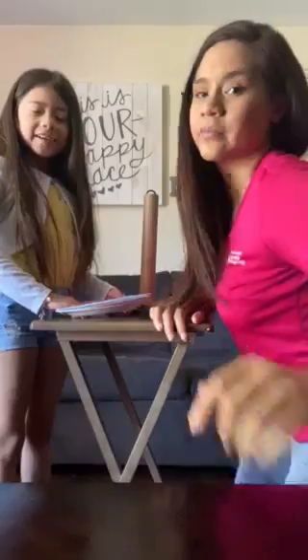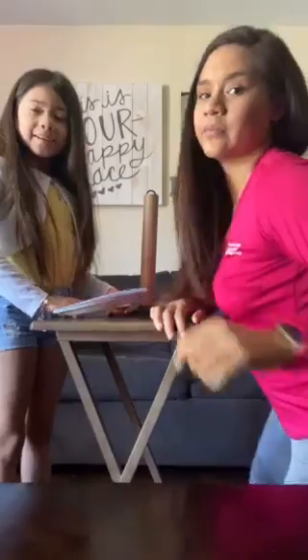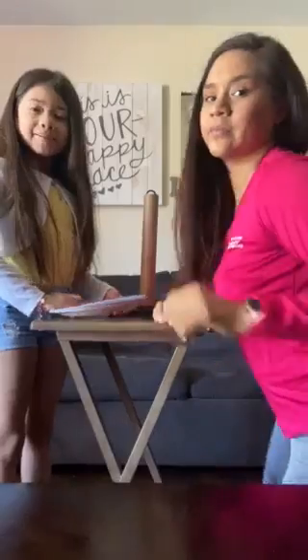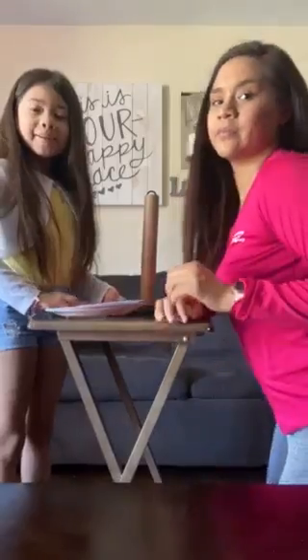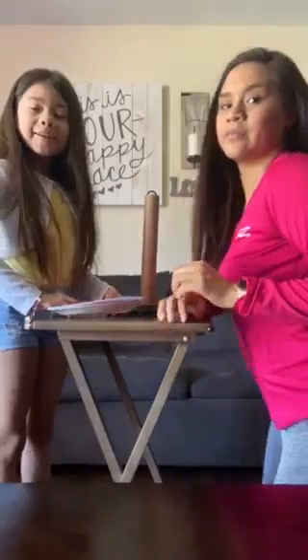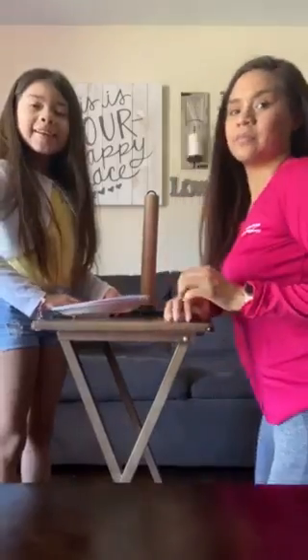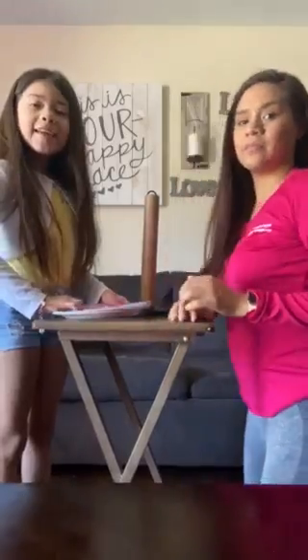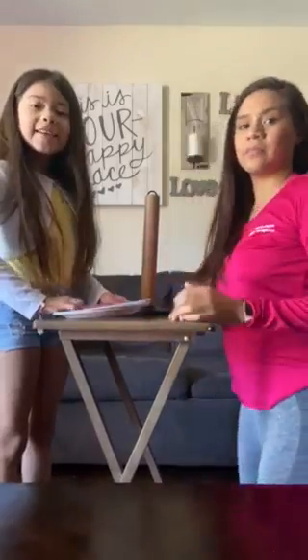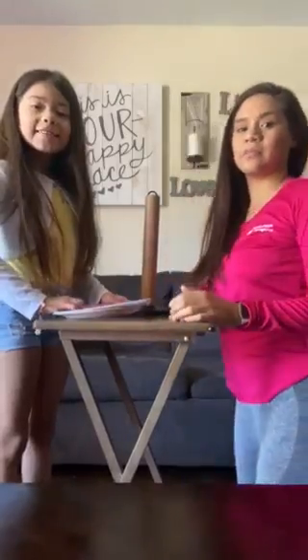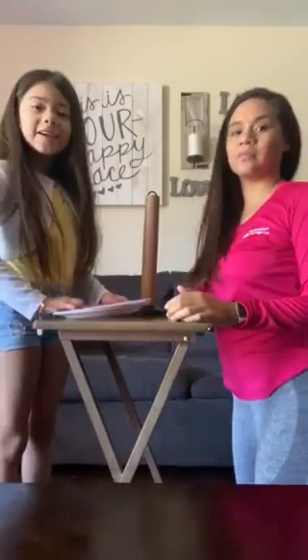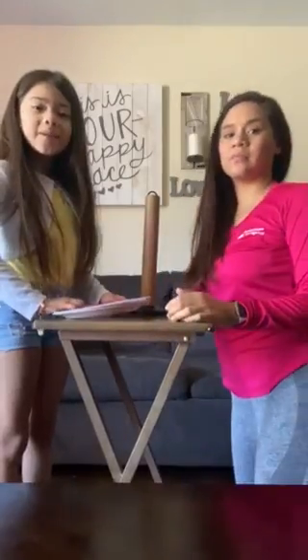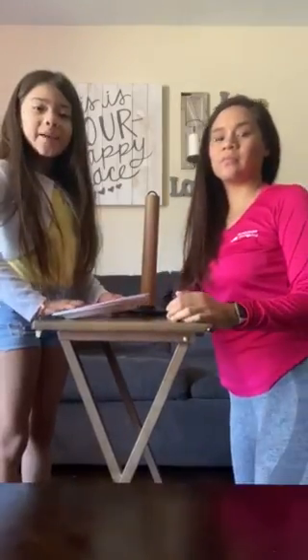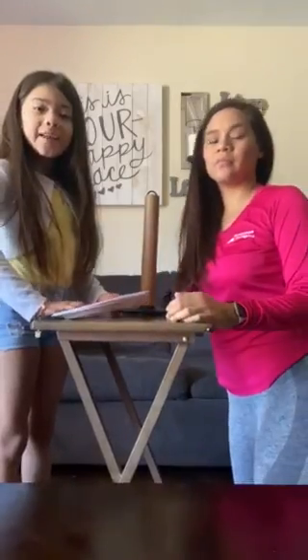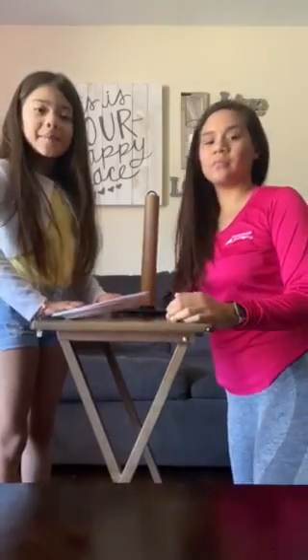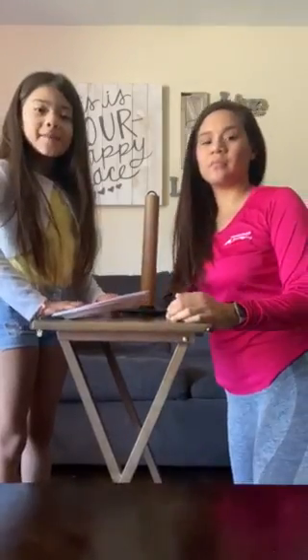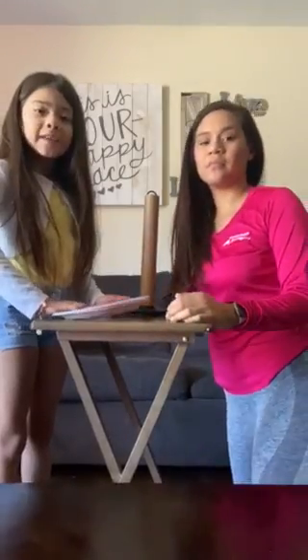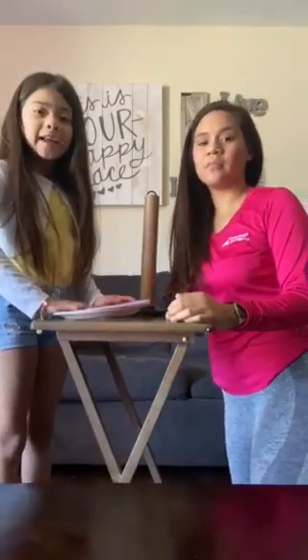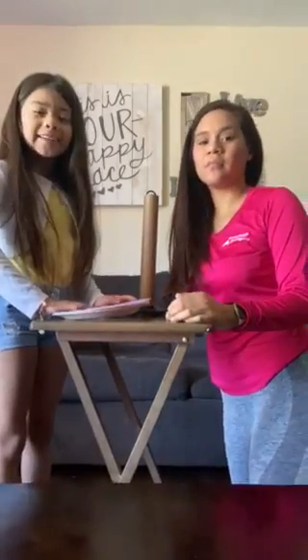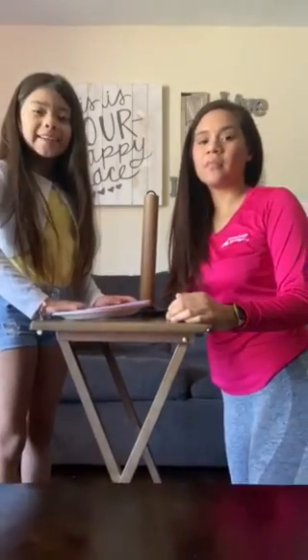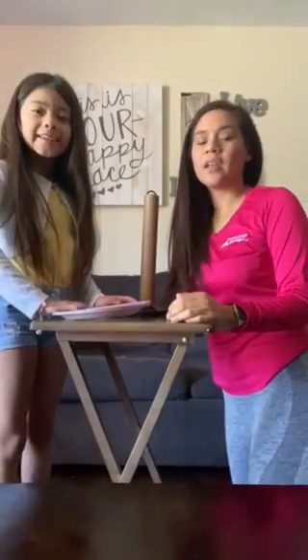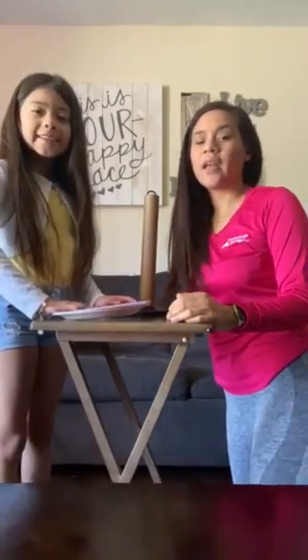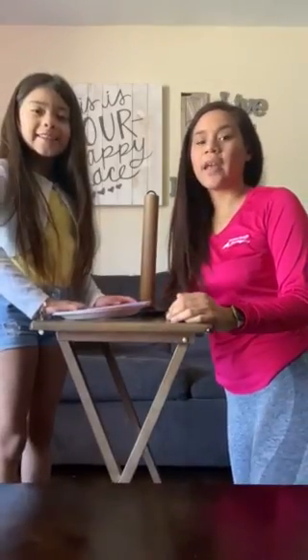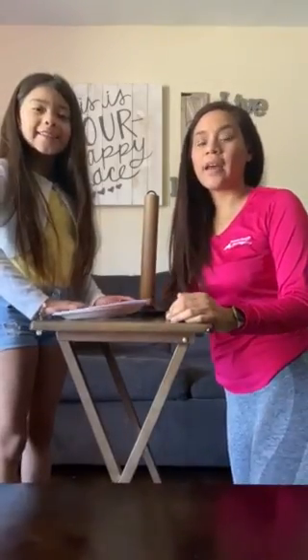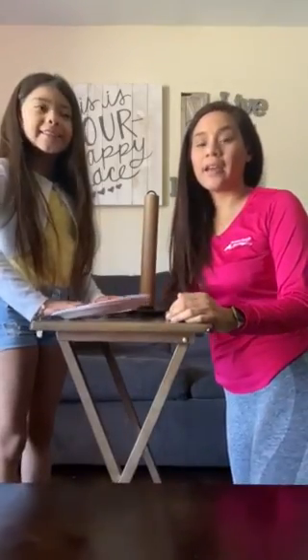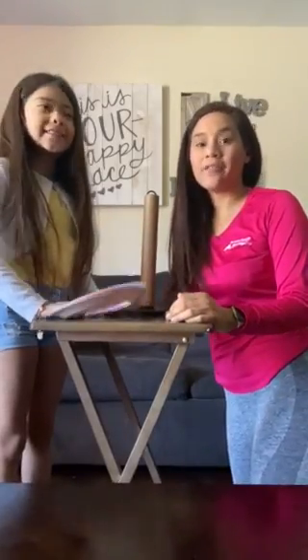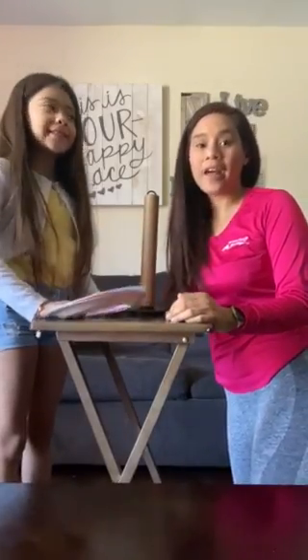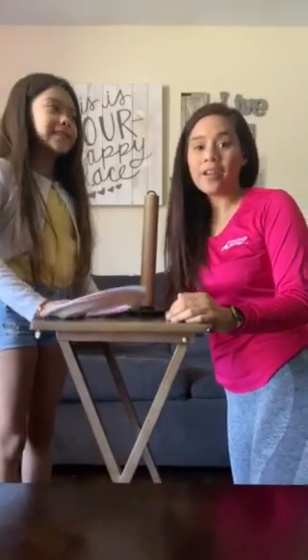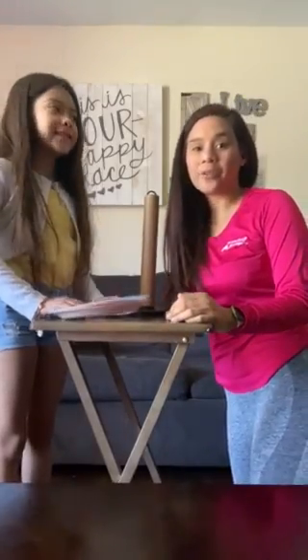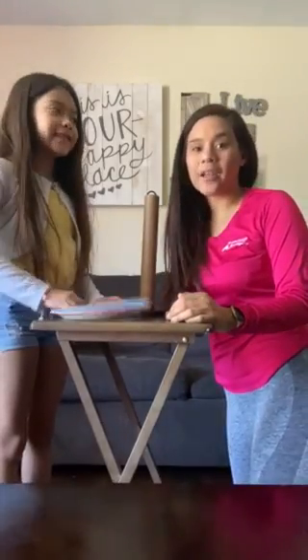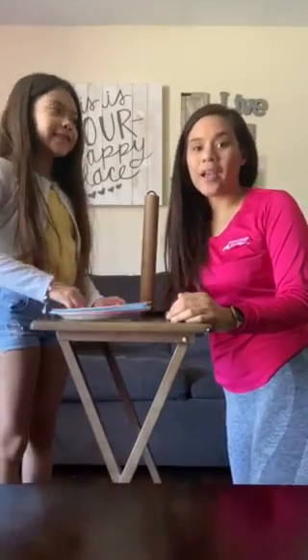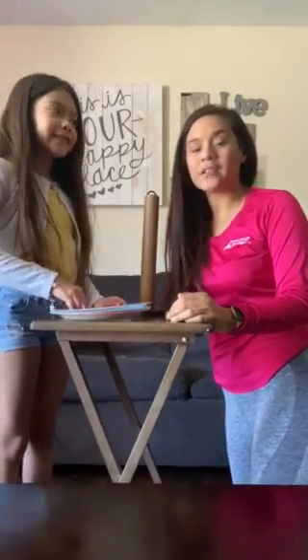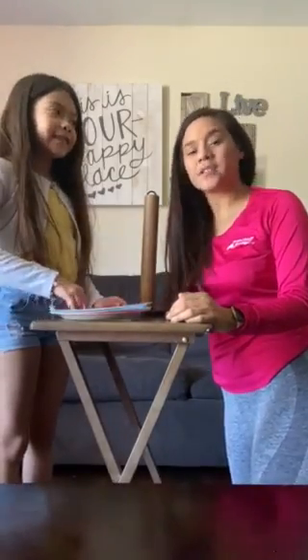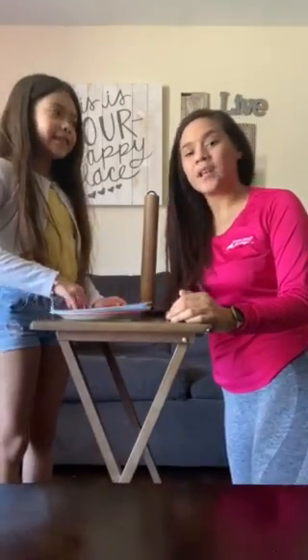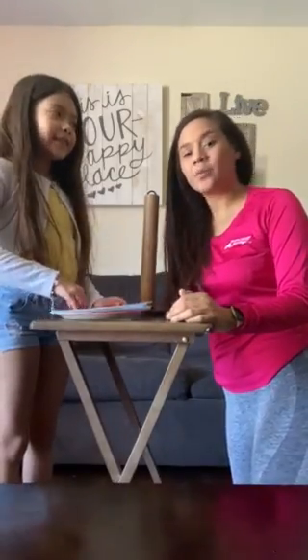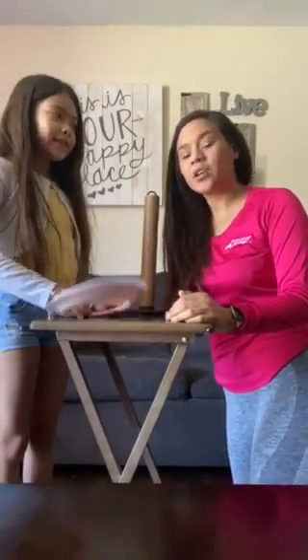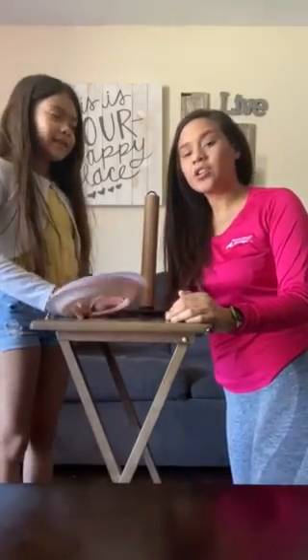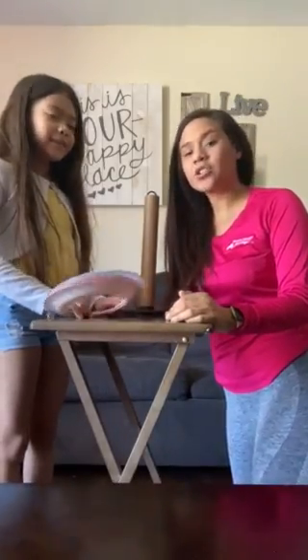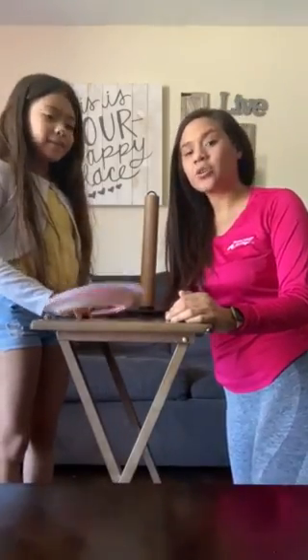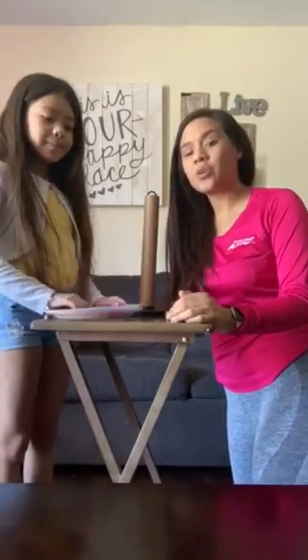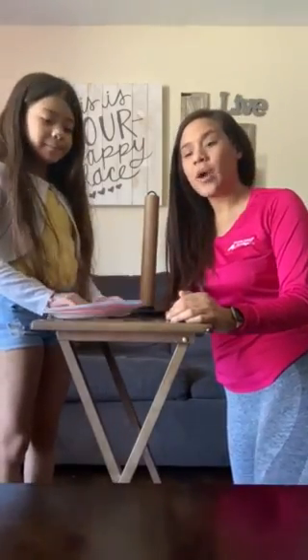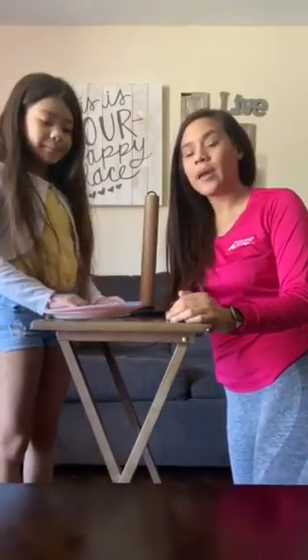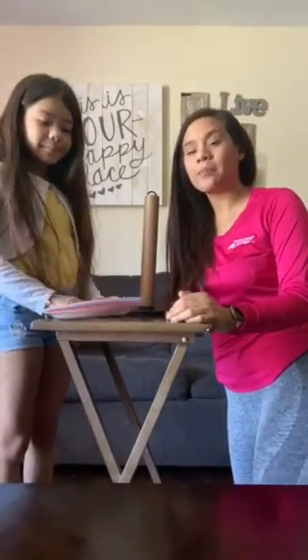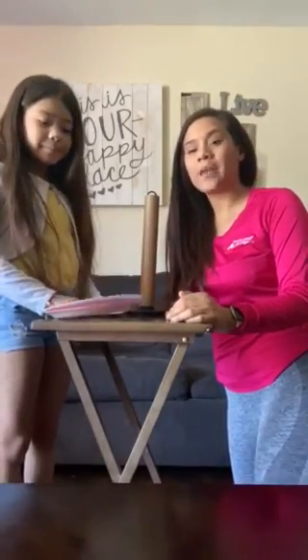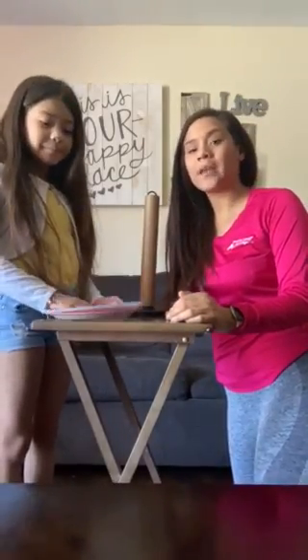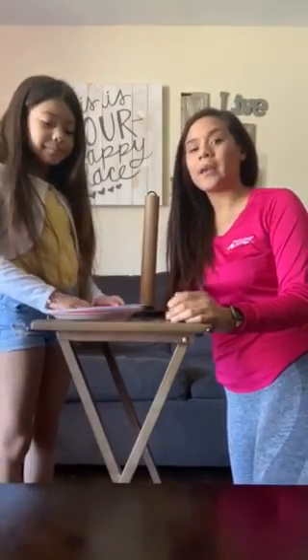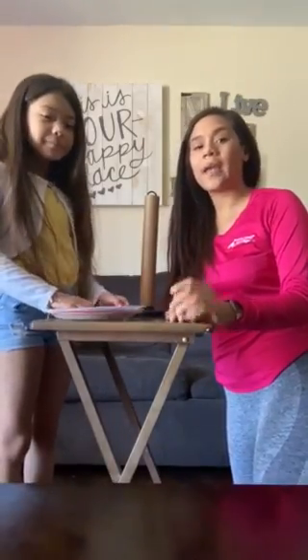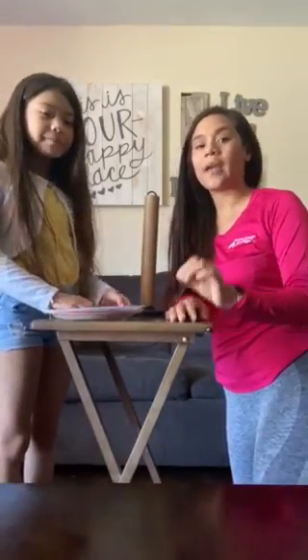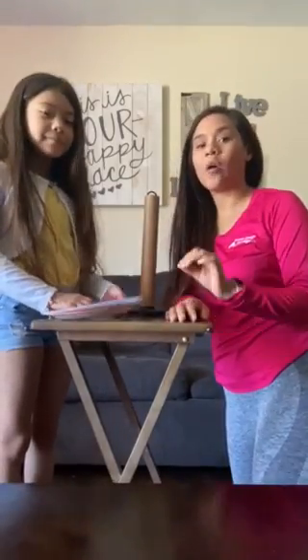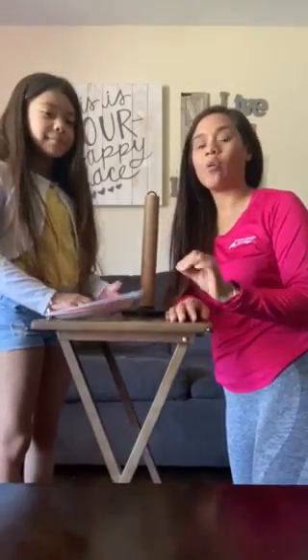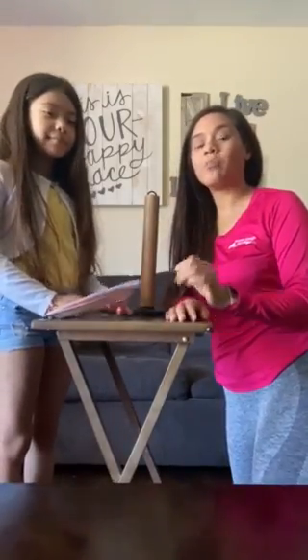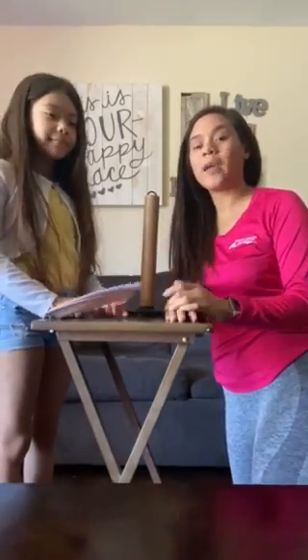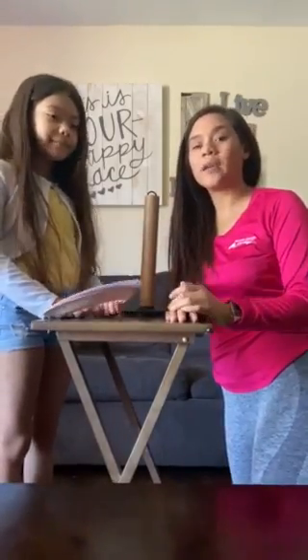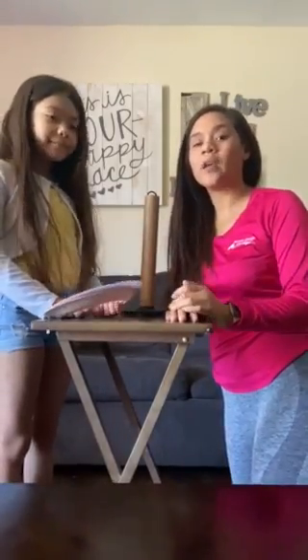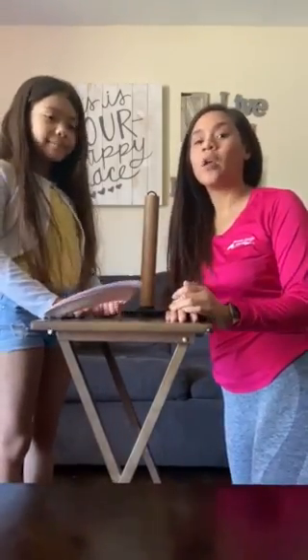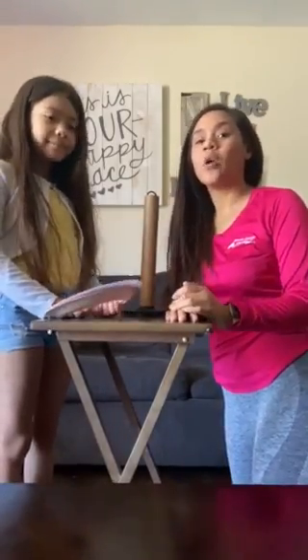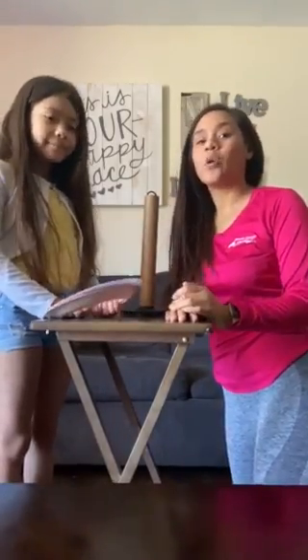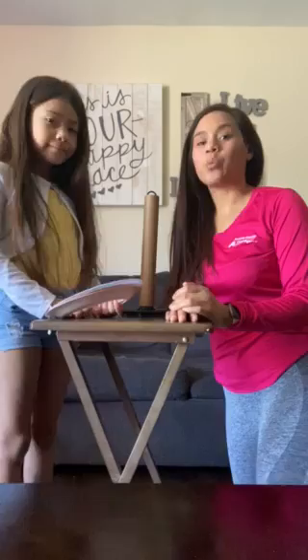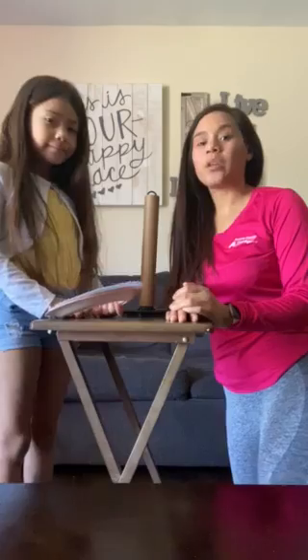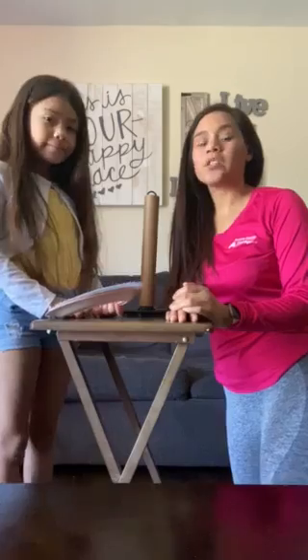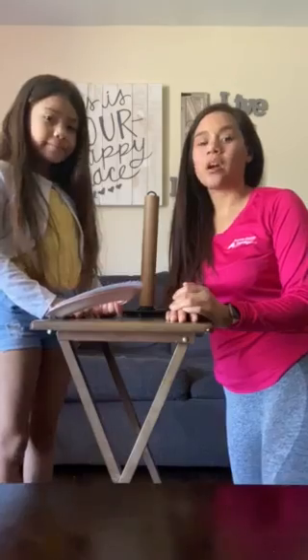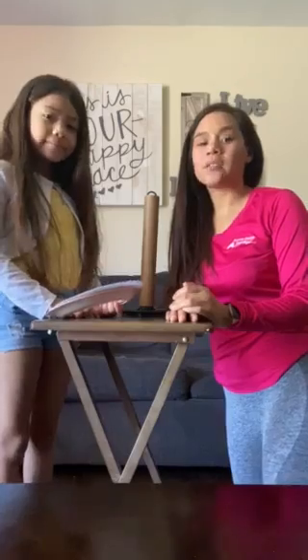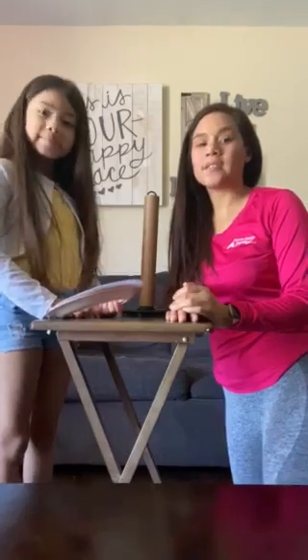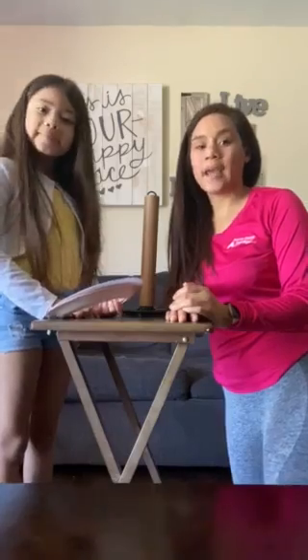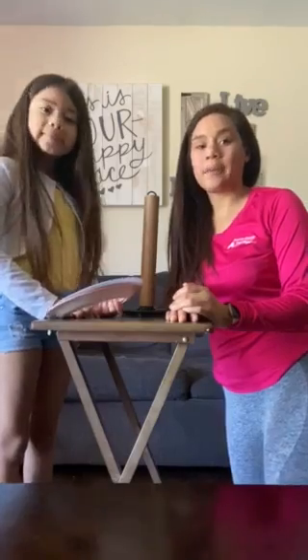My name is Adeline and I'm Valerie, and today we're going to show you how to make a homemade ring toss game.